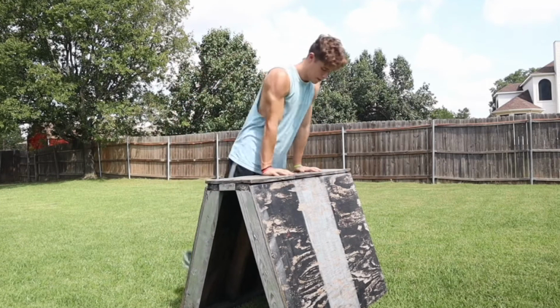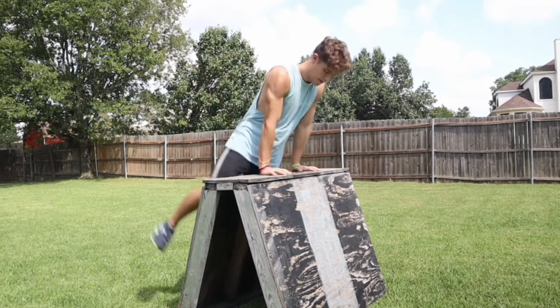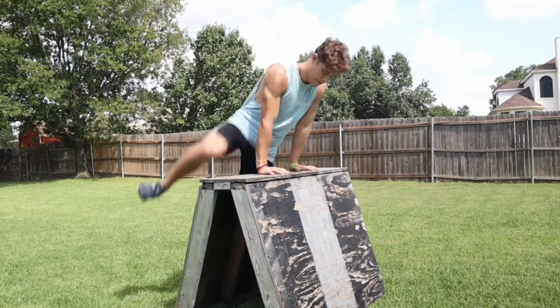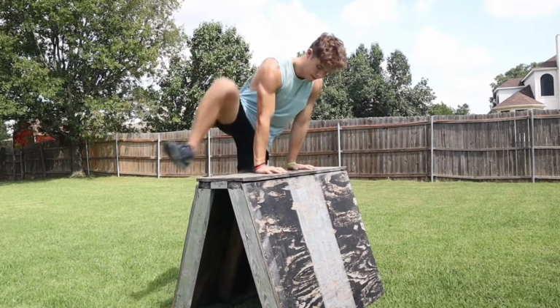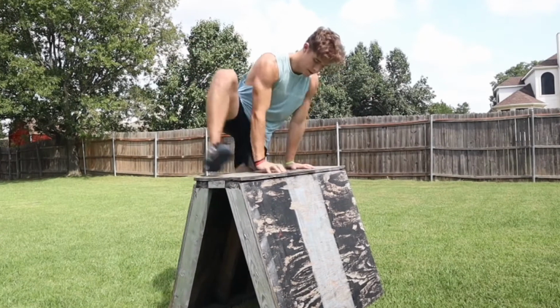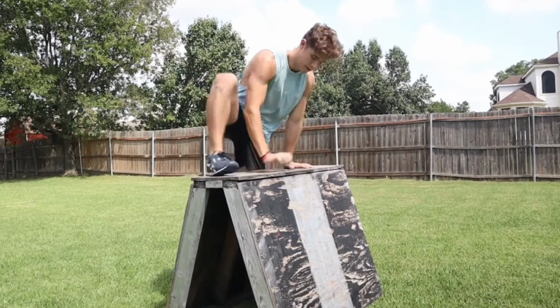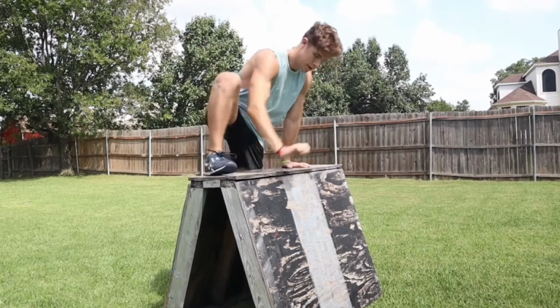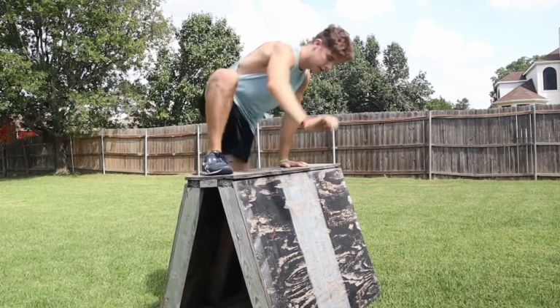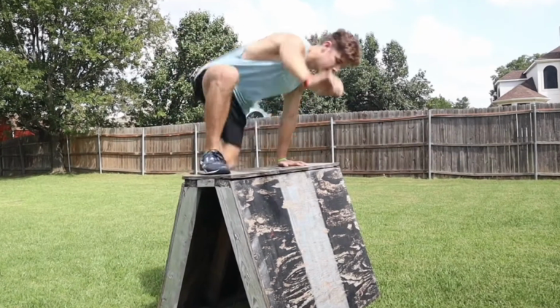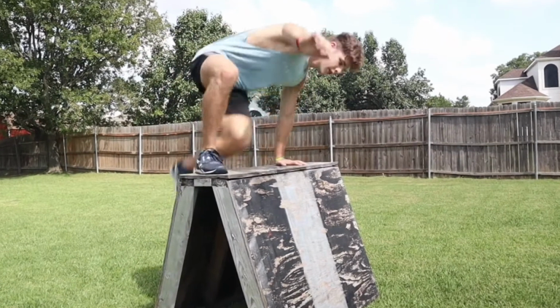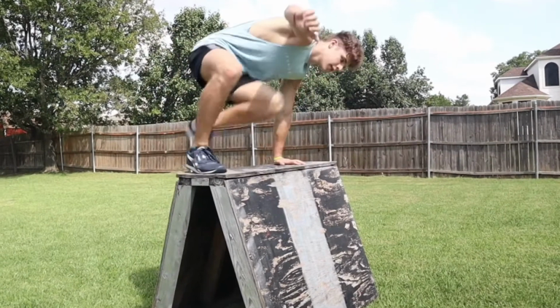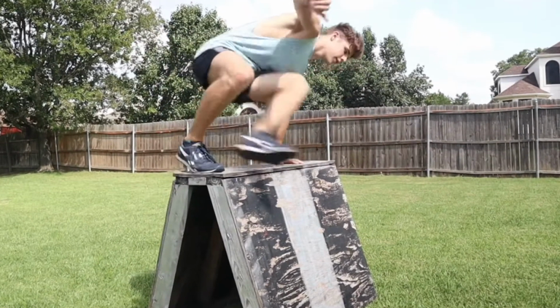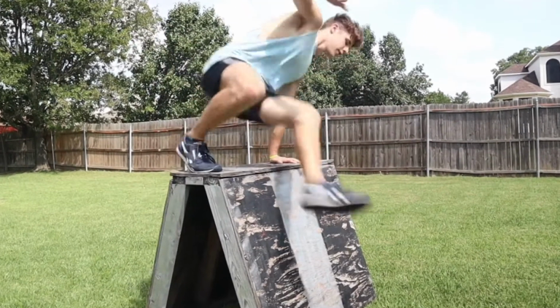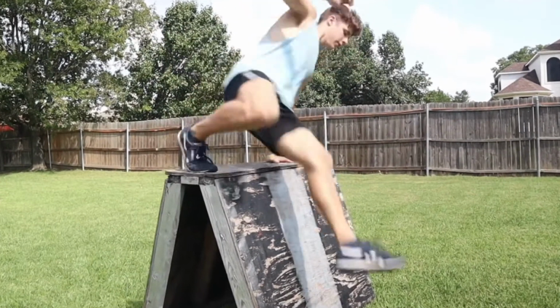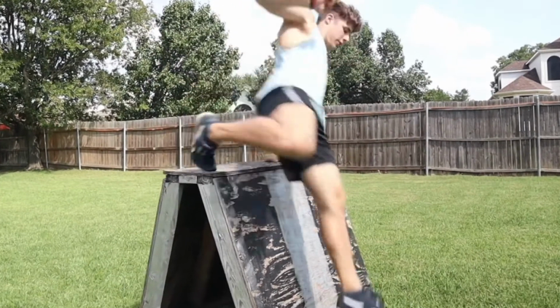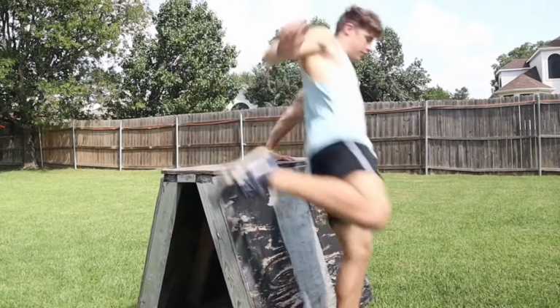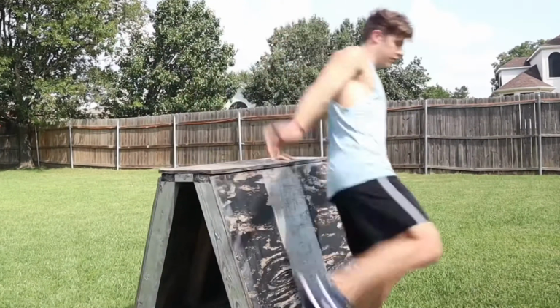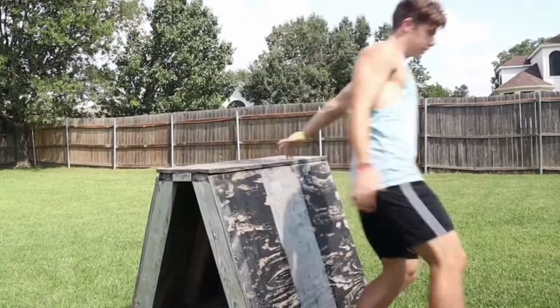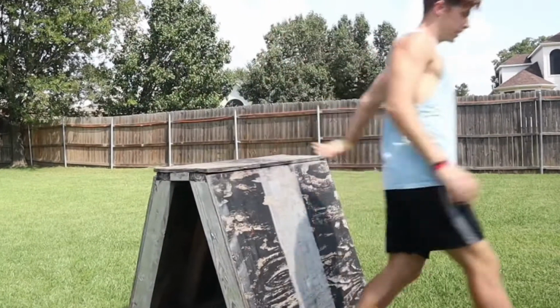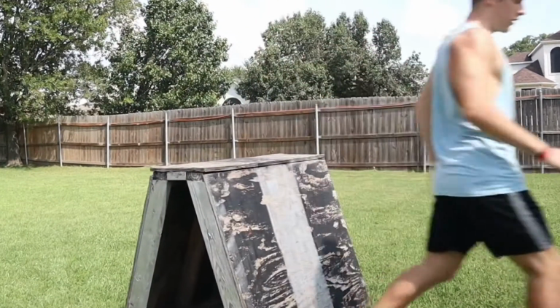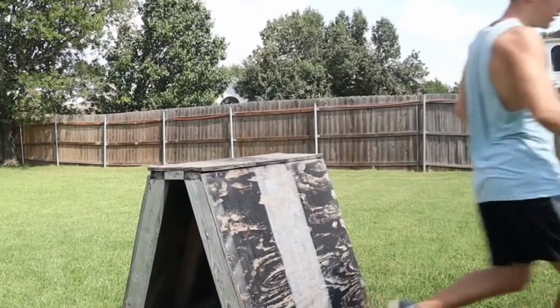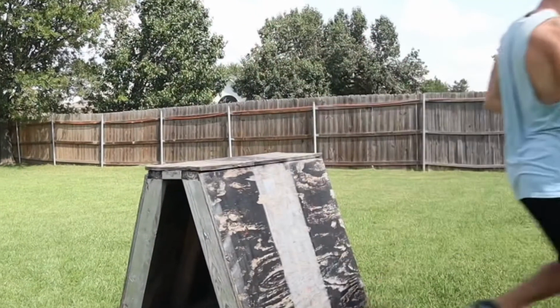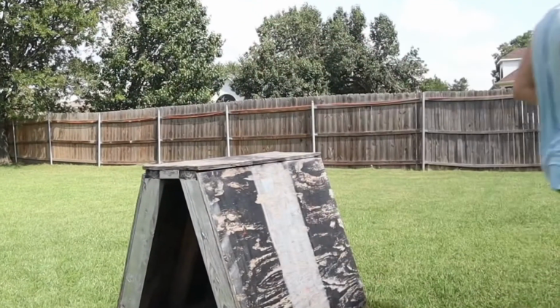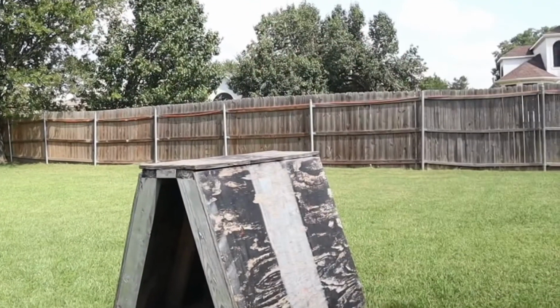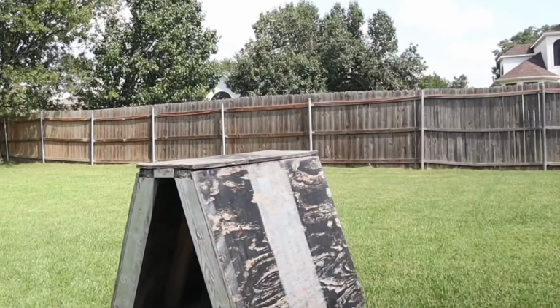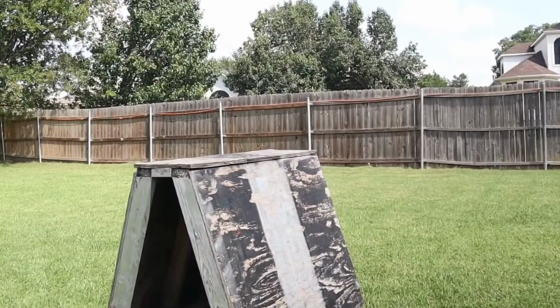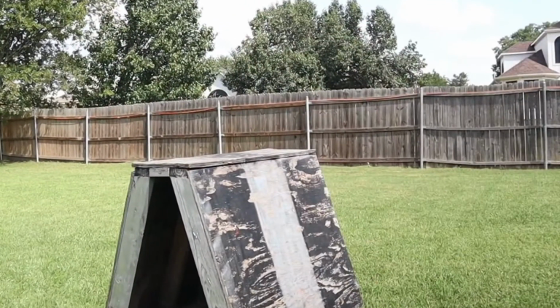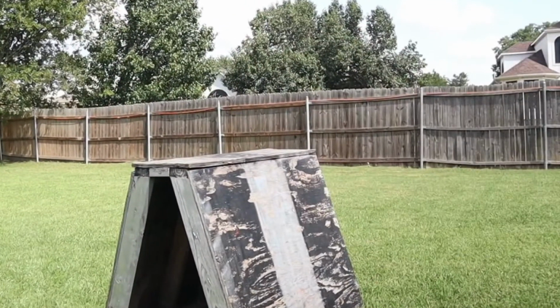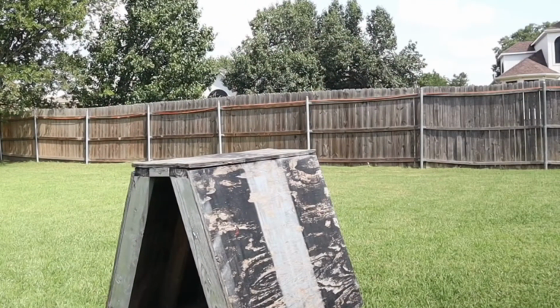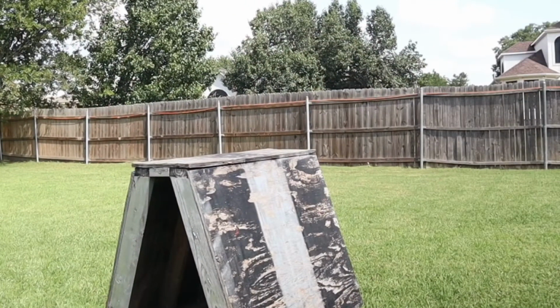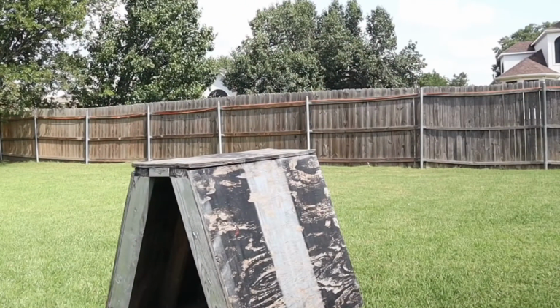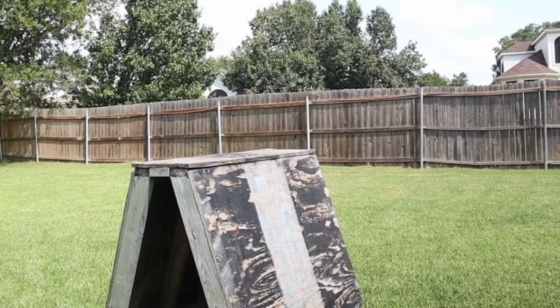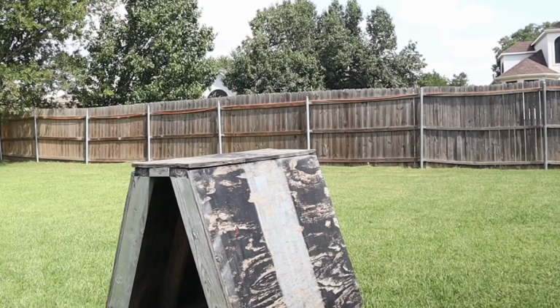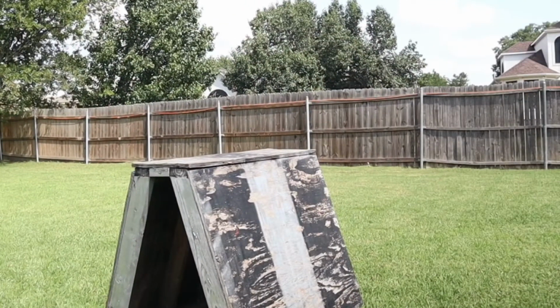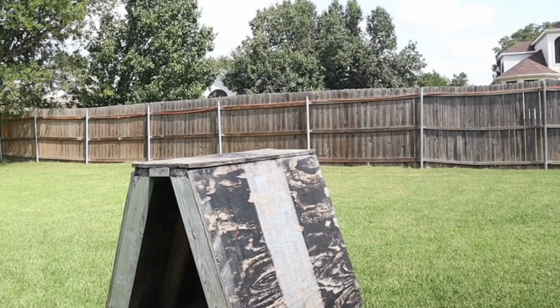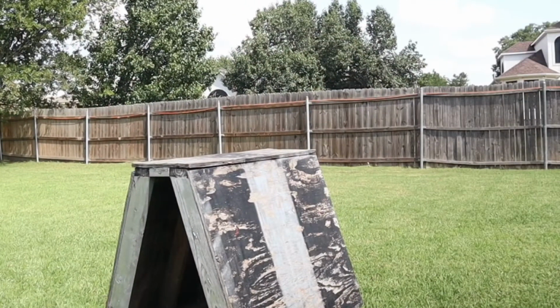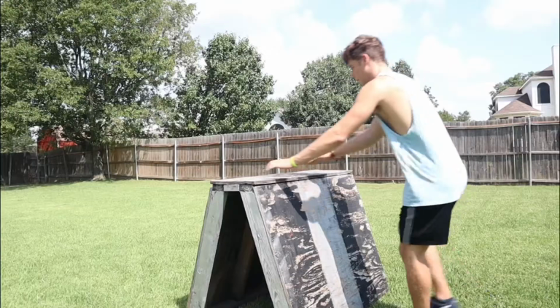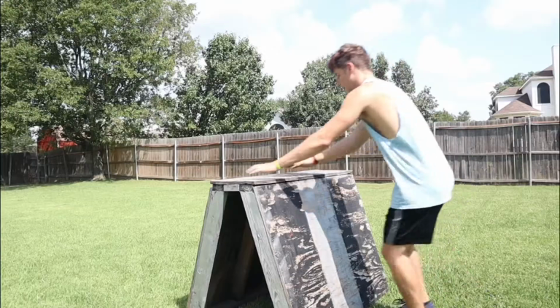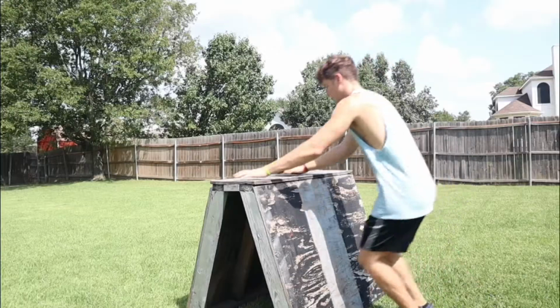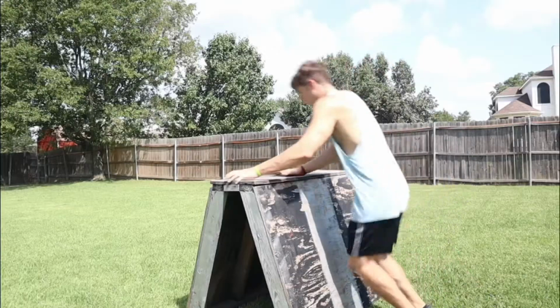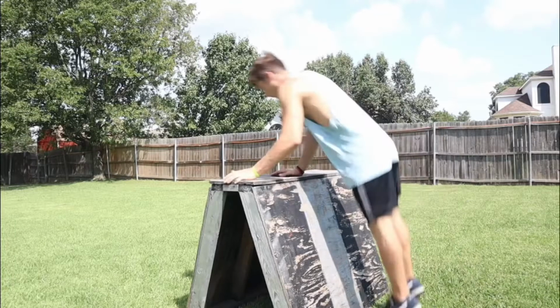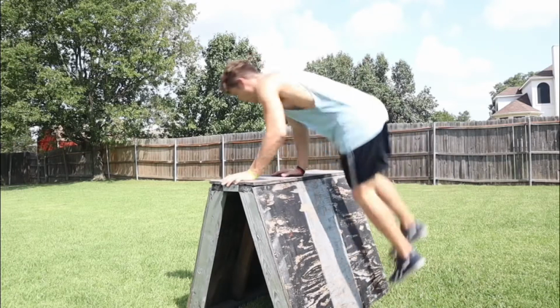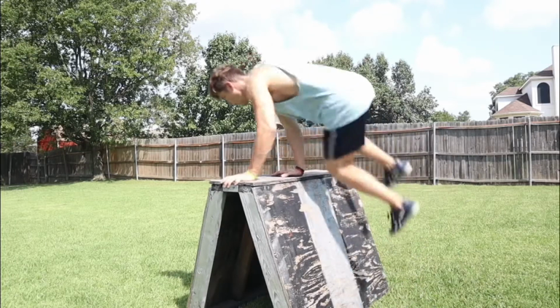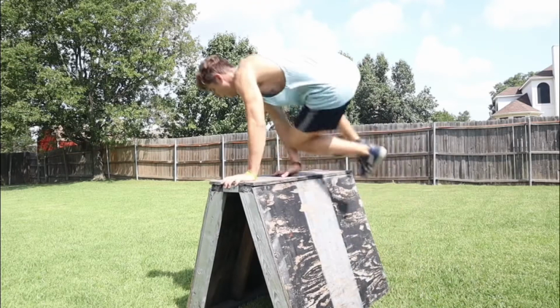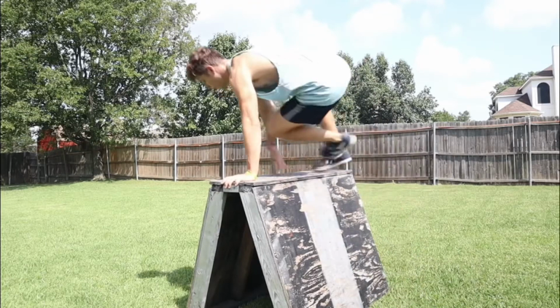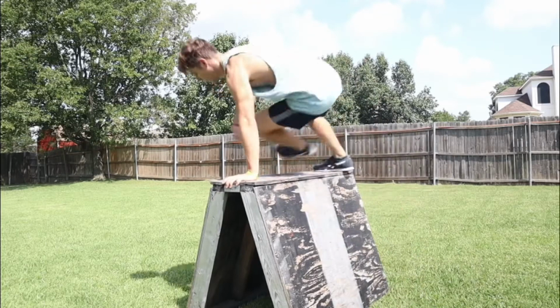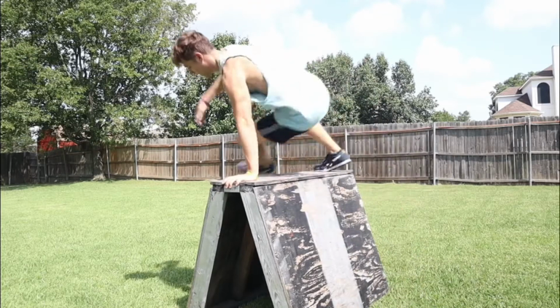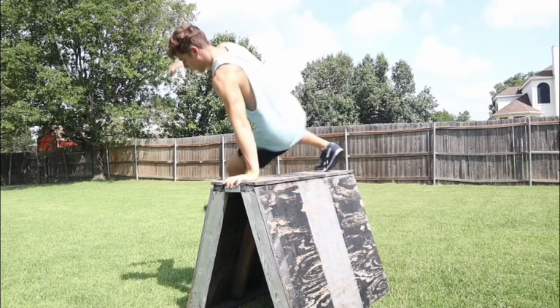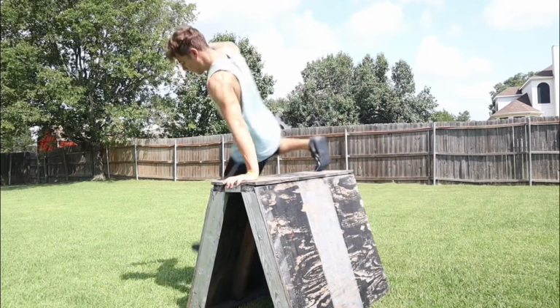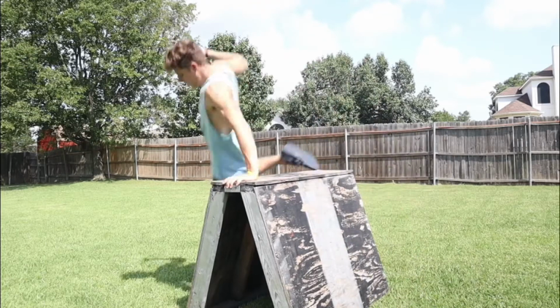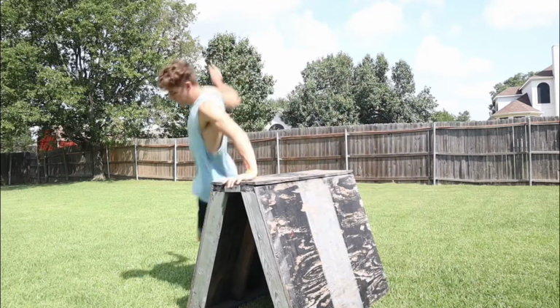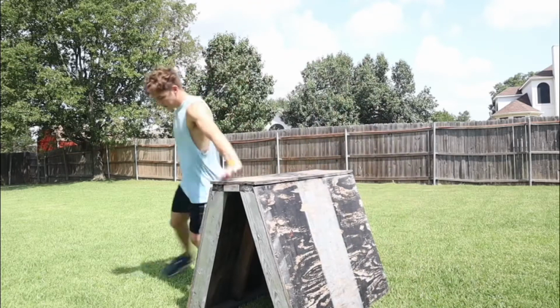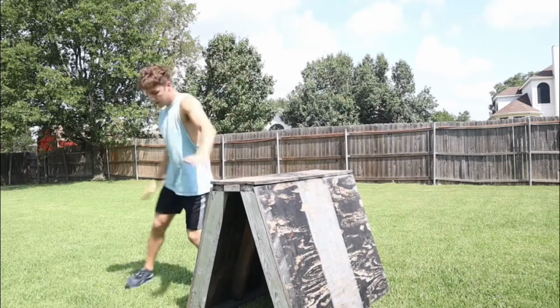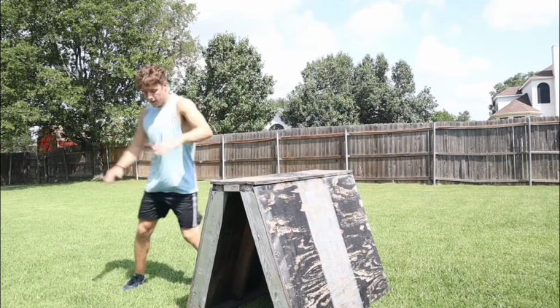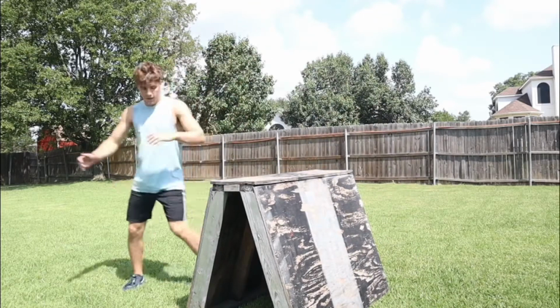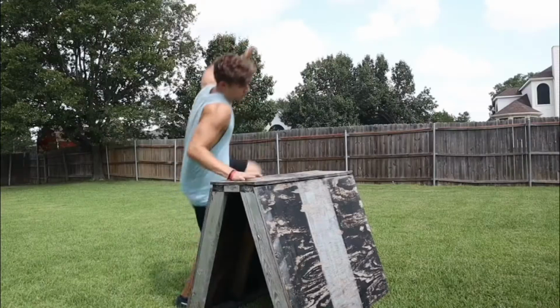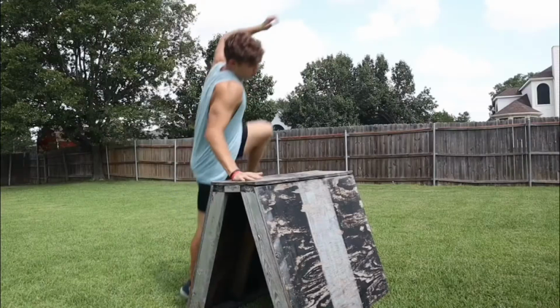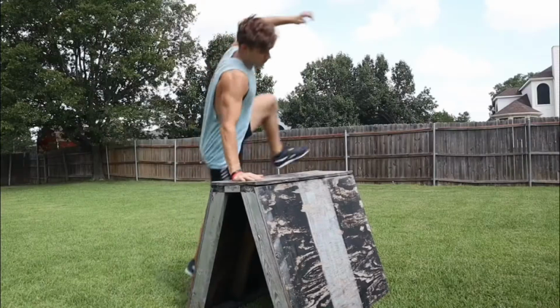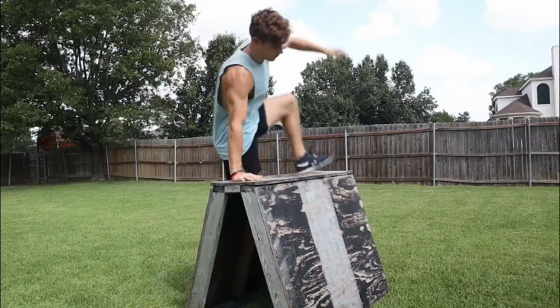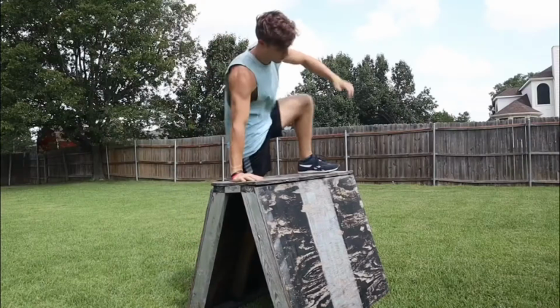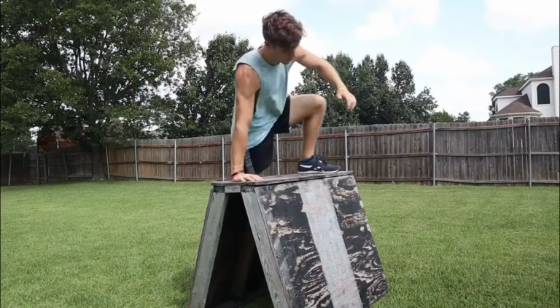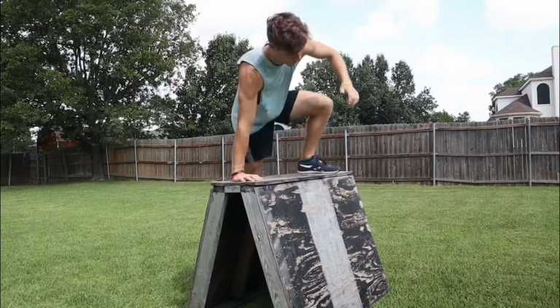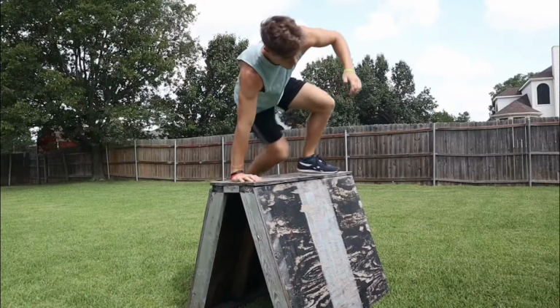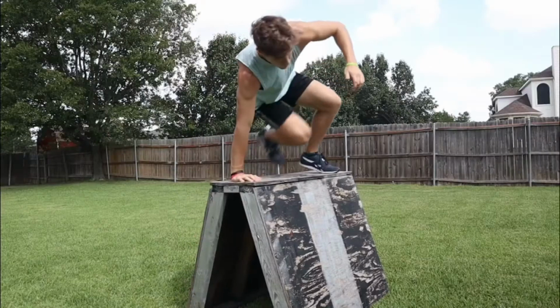From there, your goal is to skip the front support and go into what we call a two-hand safety vault. Then finally, give it a go with just the one hand.